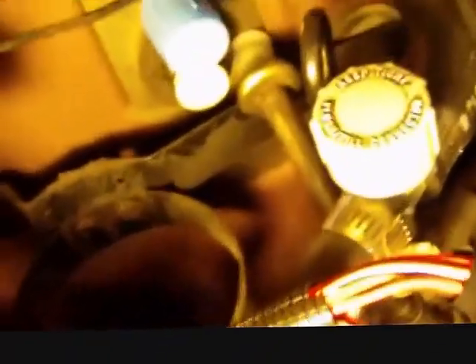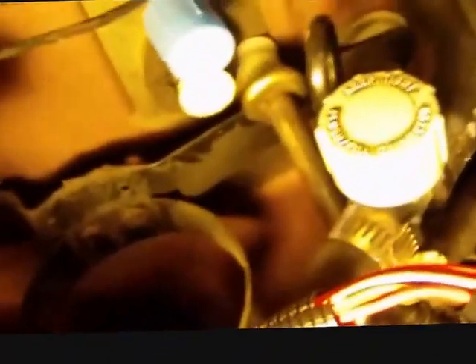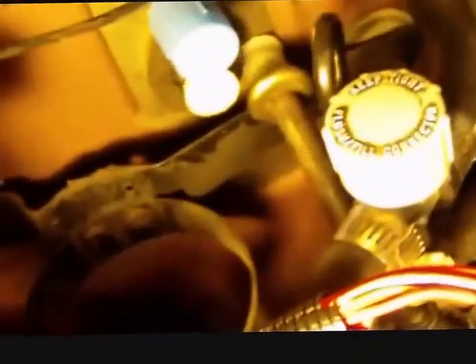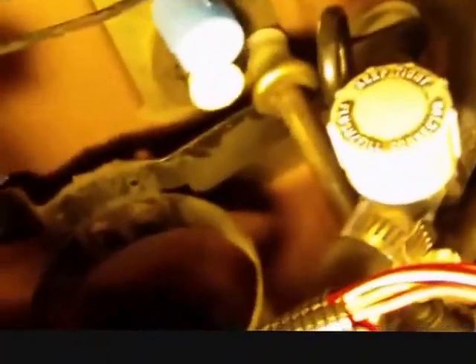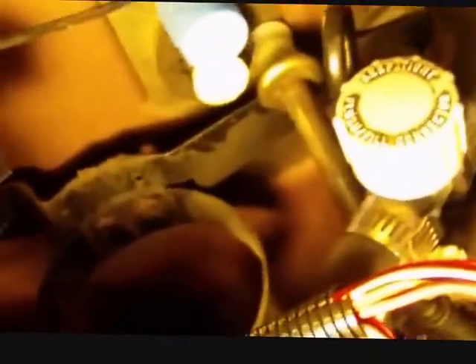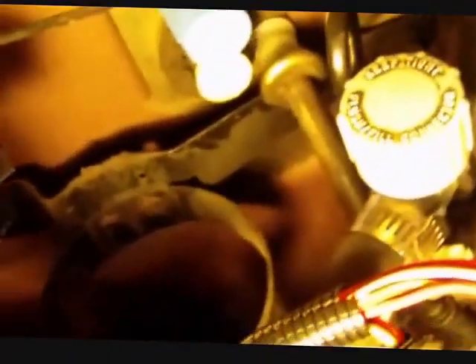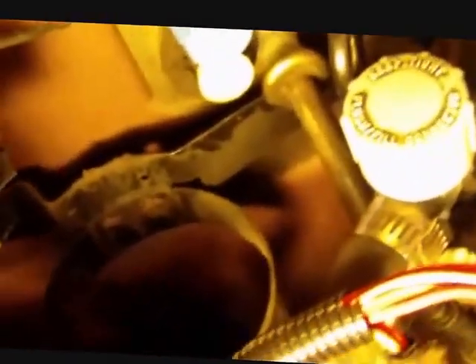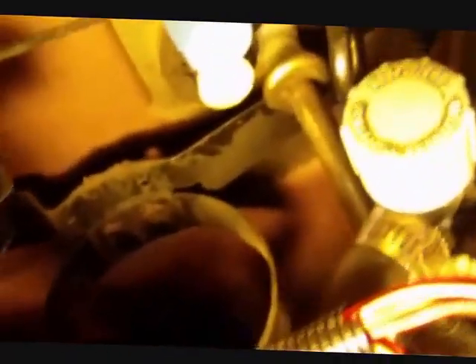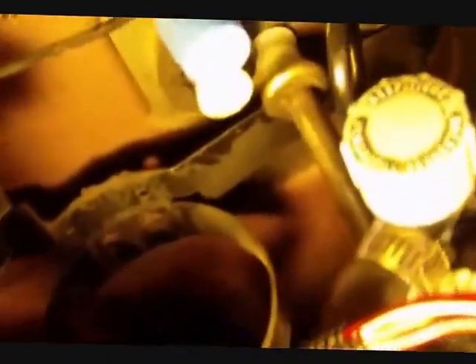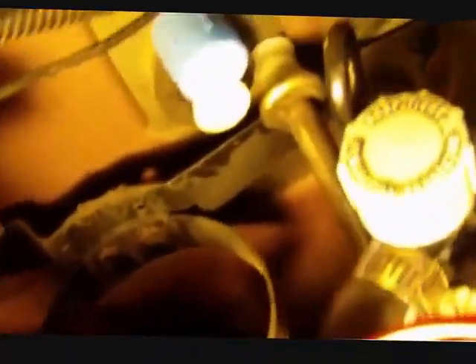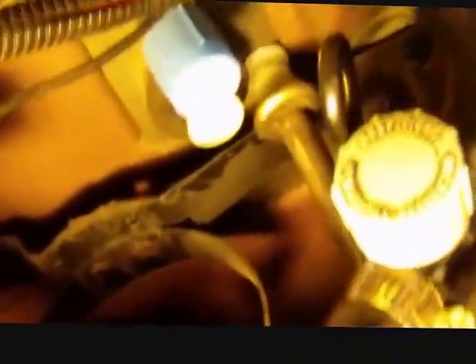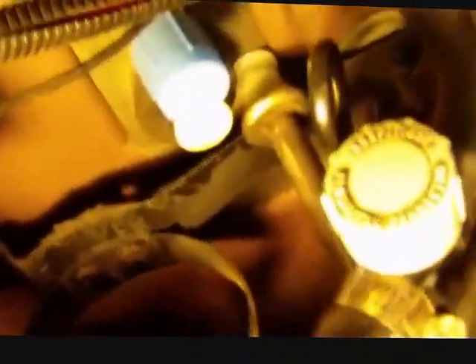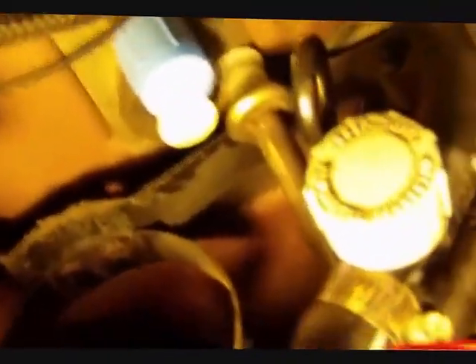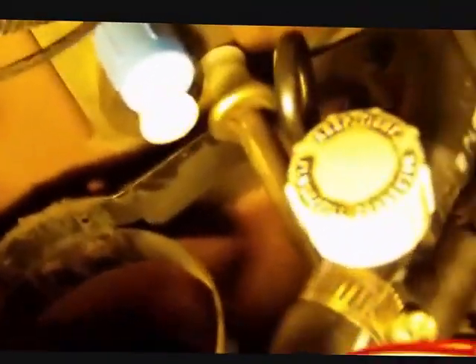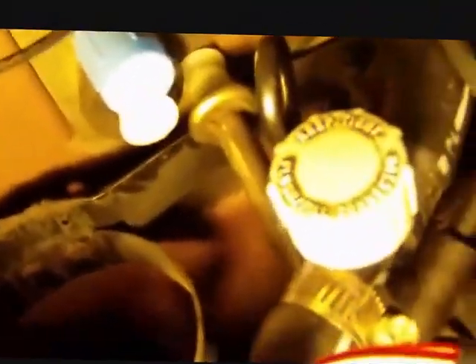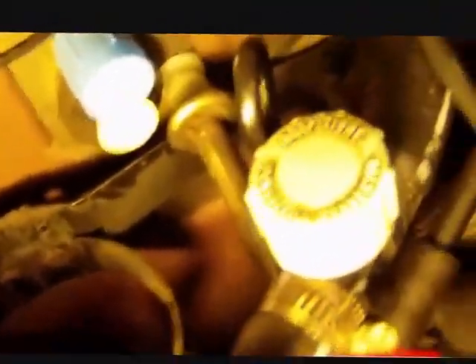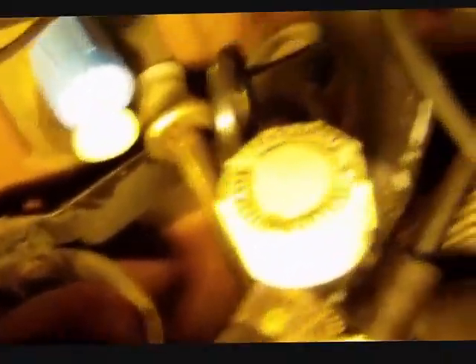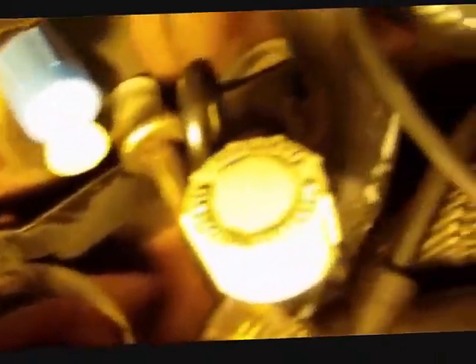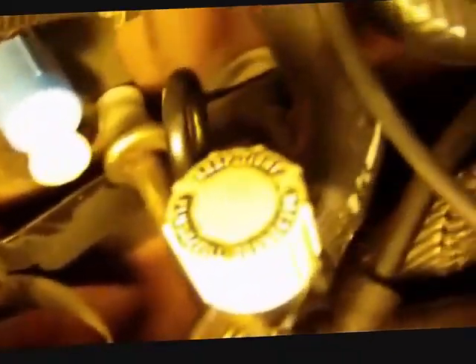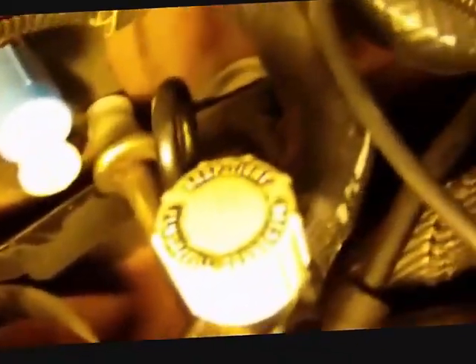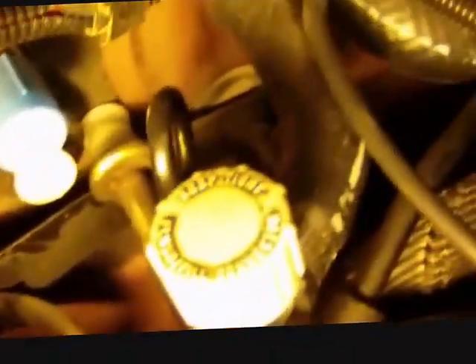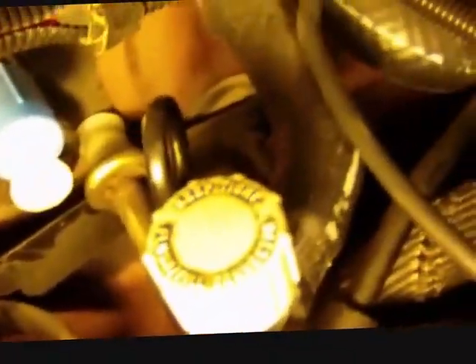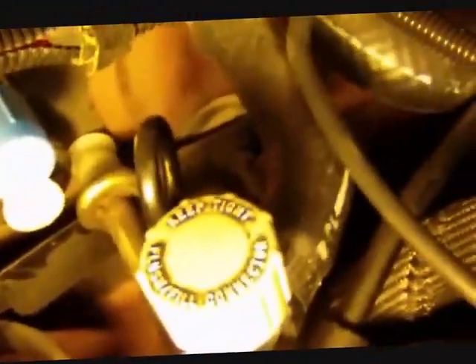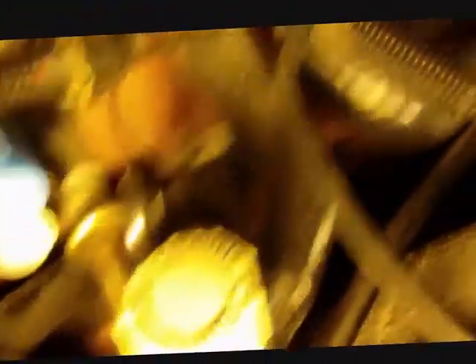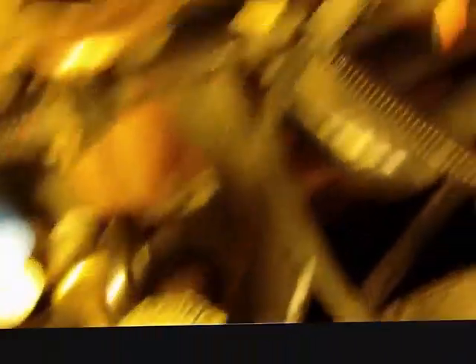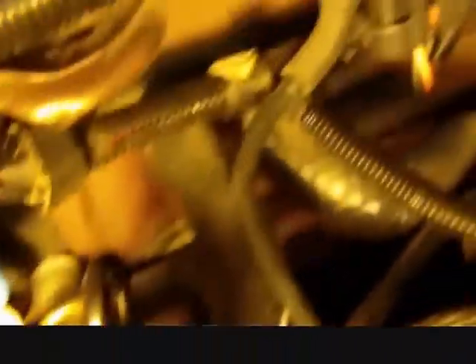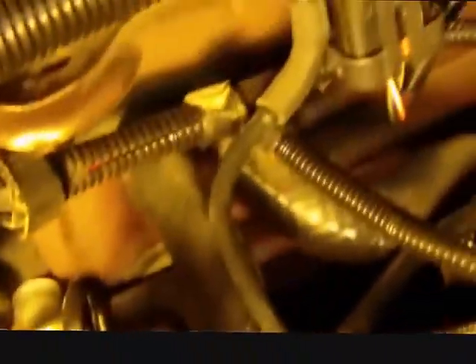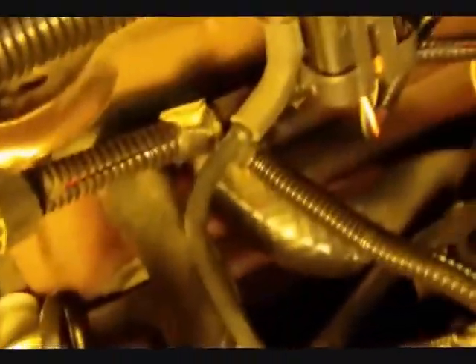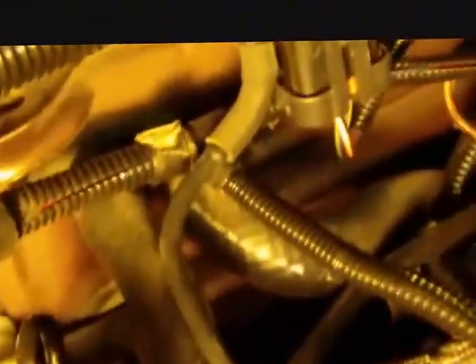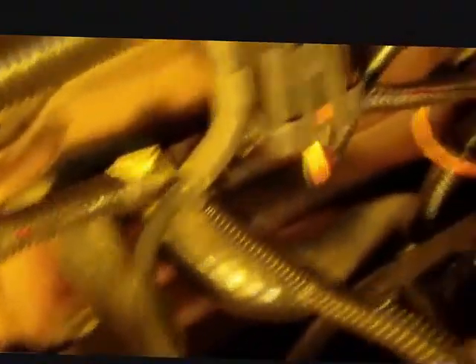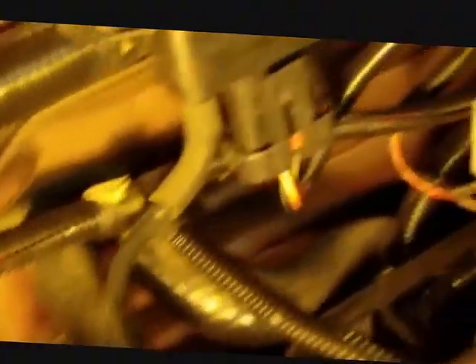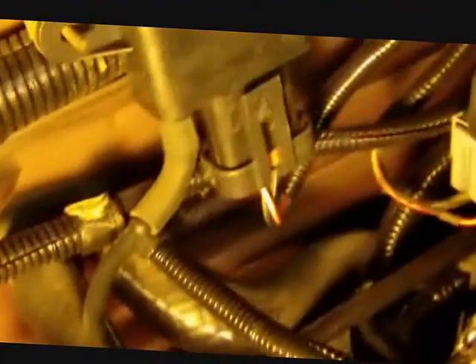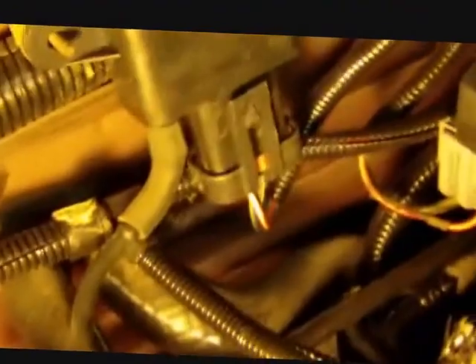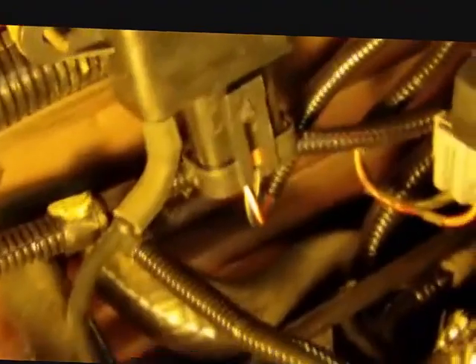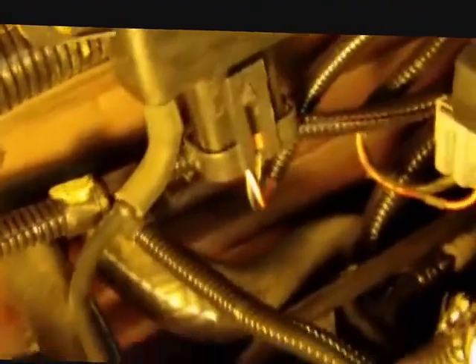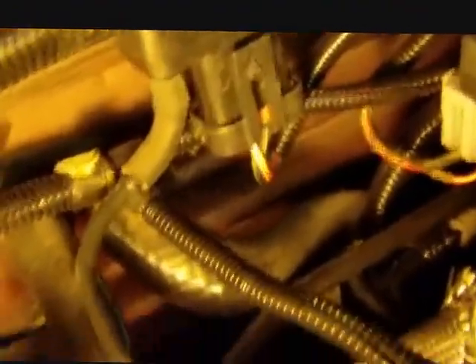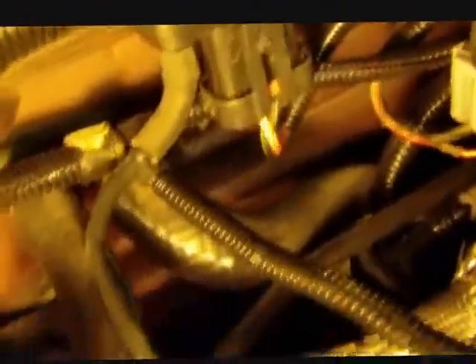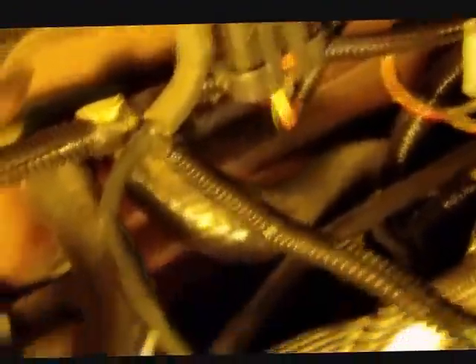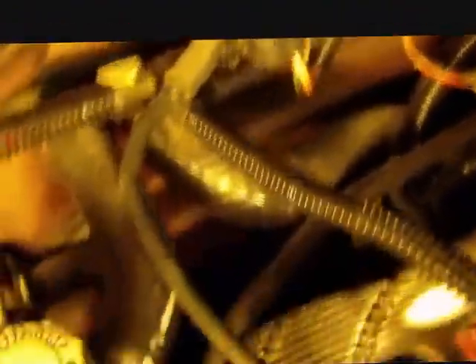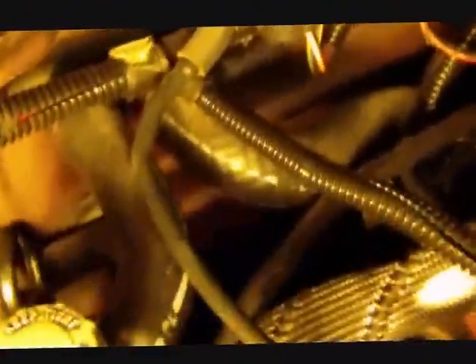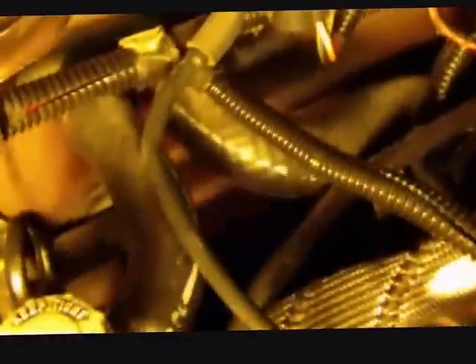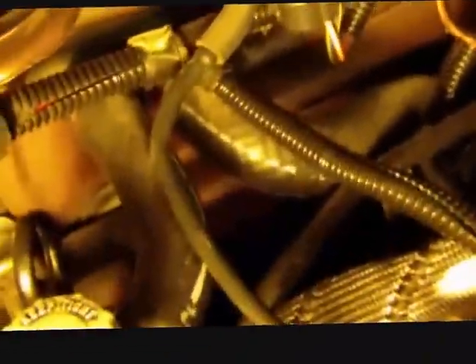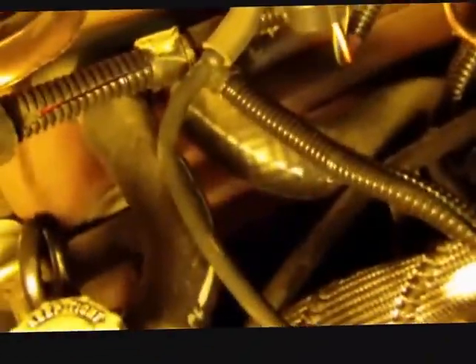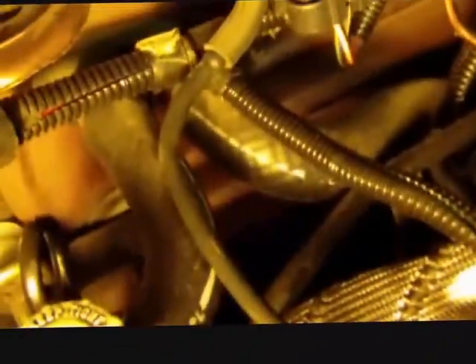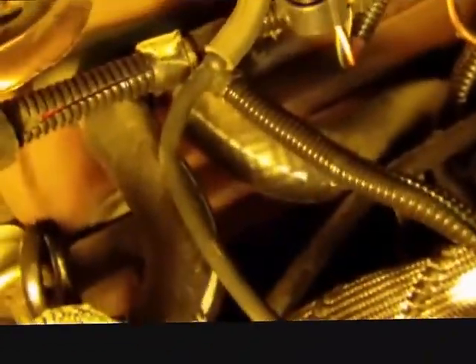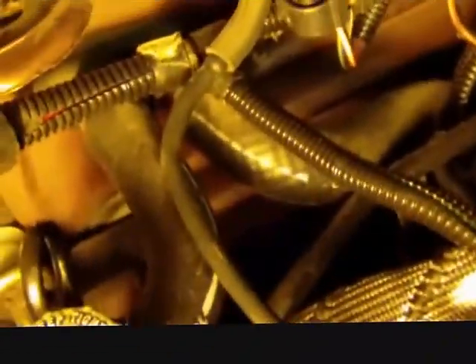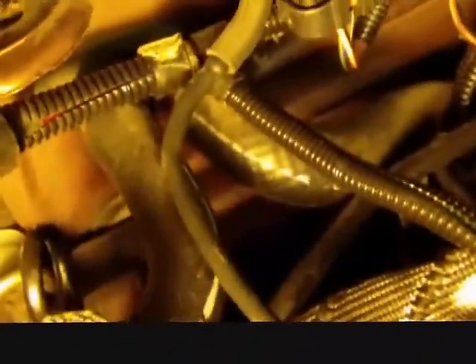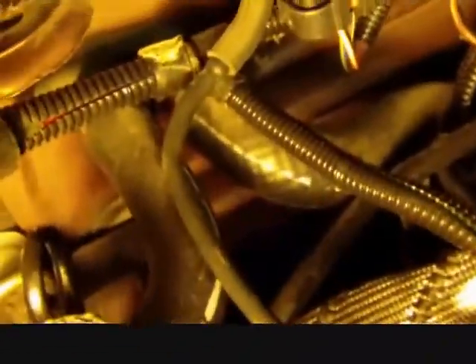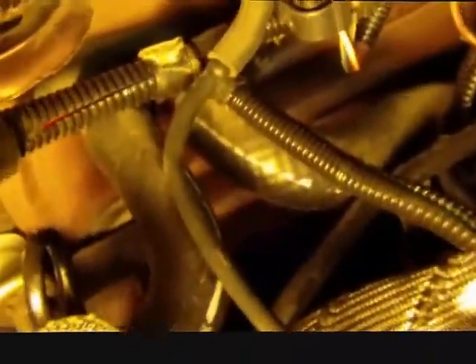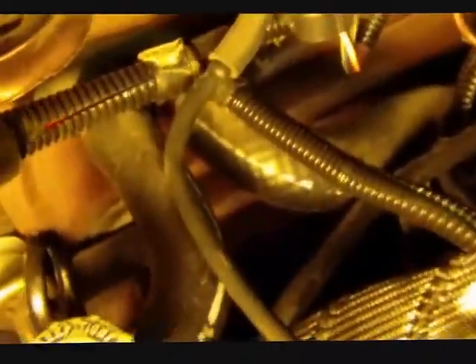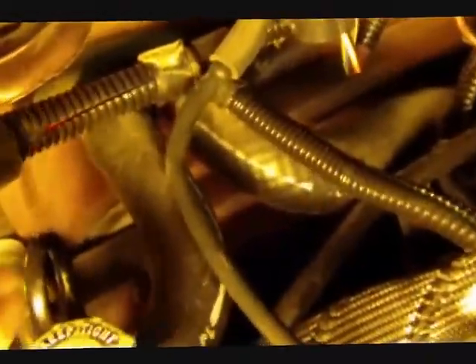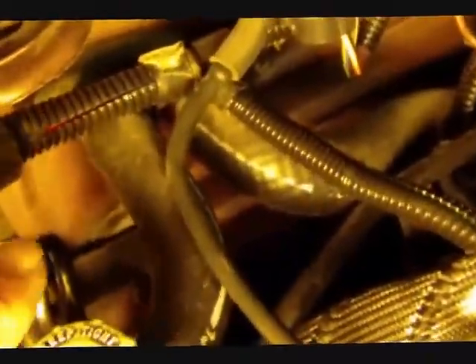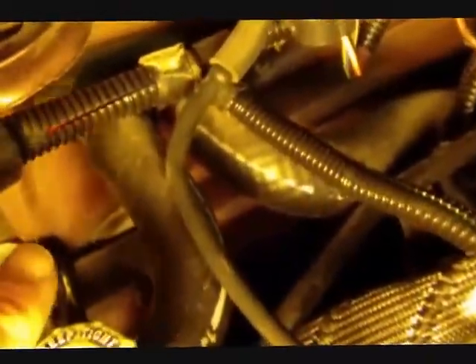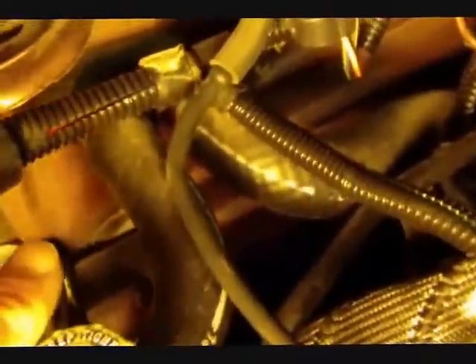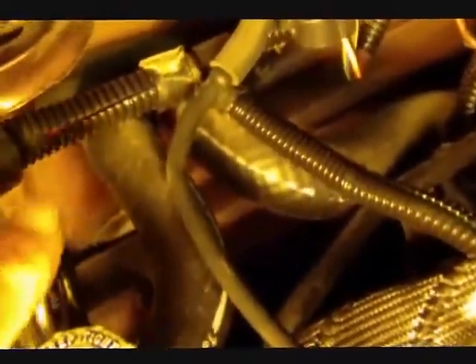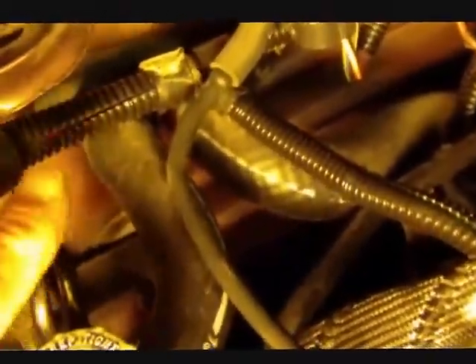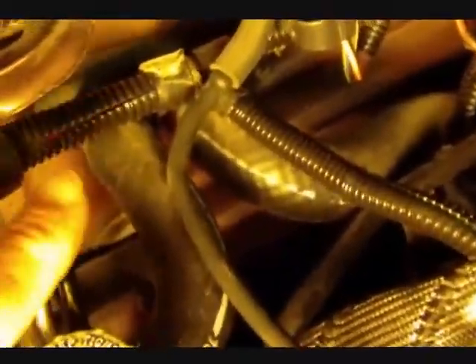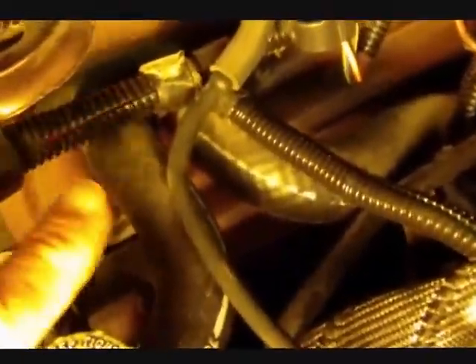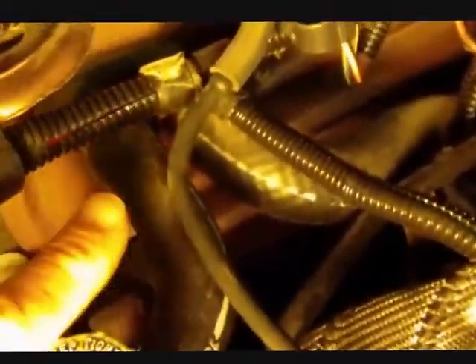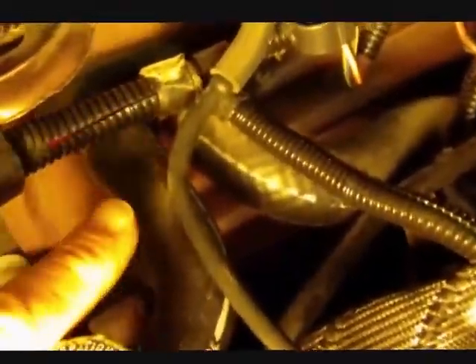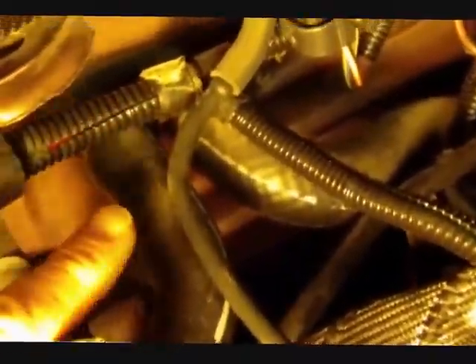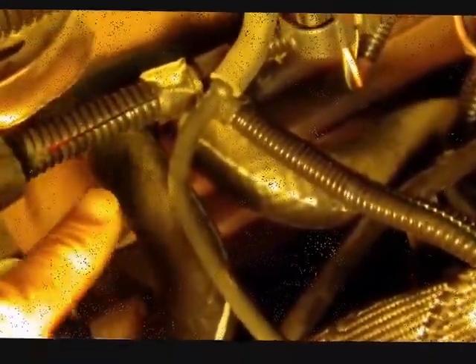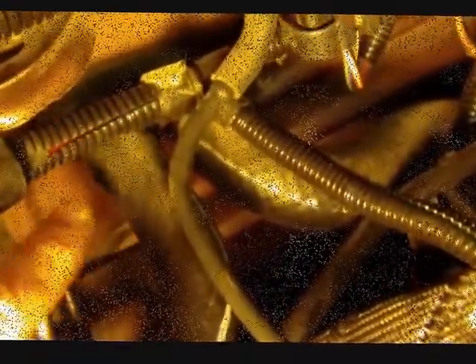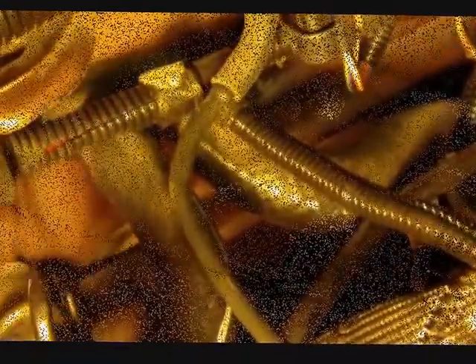There's a bracket down here that has to come off. The heater hoses have to come off — those are right in here.